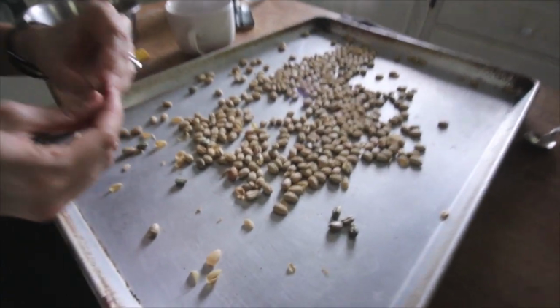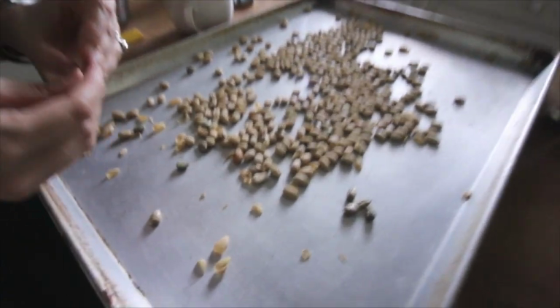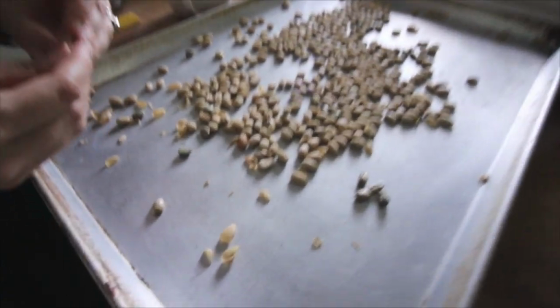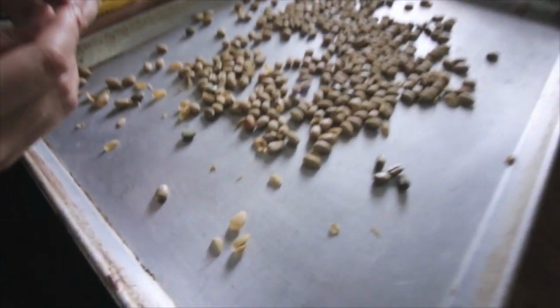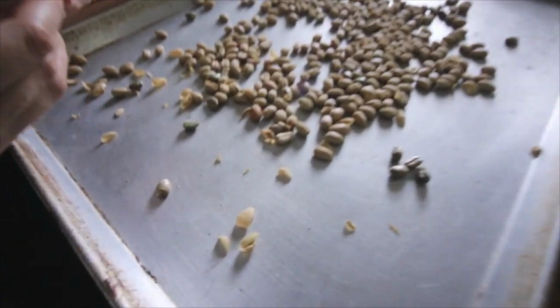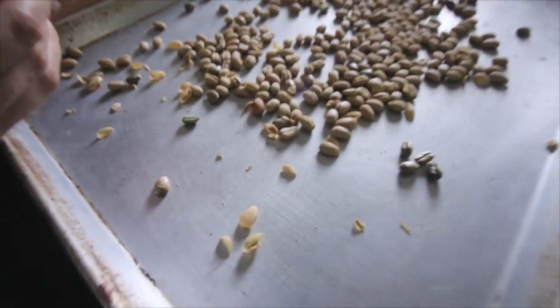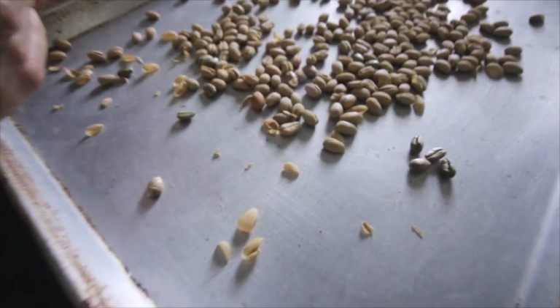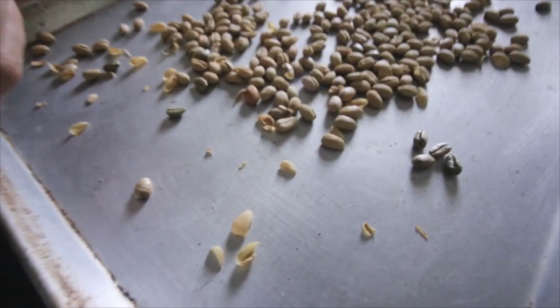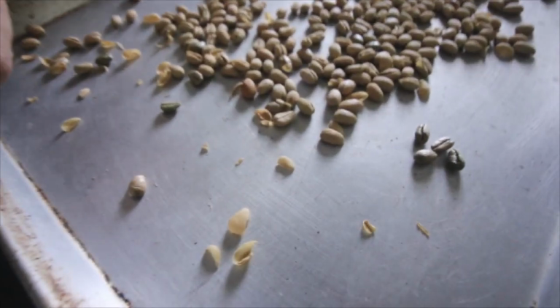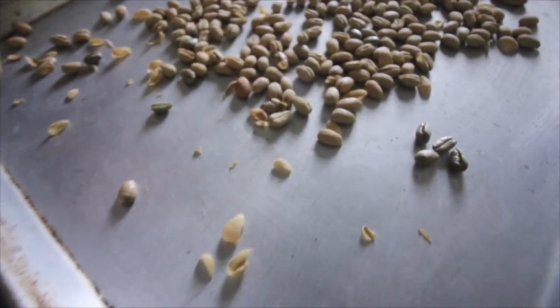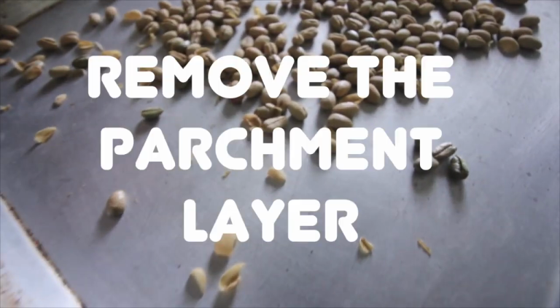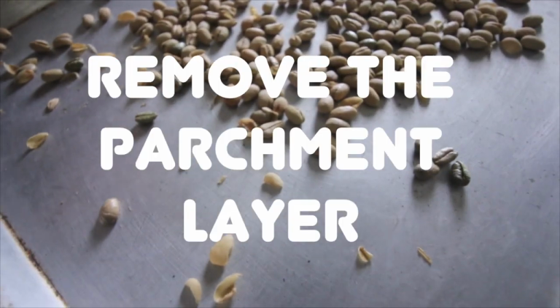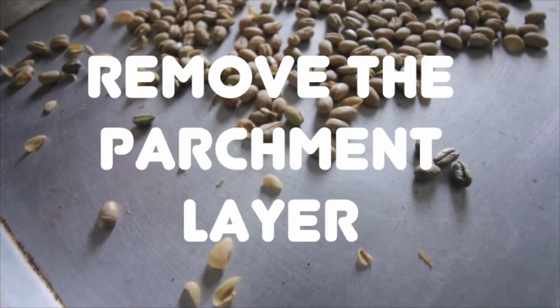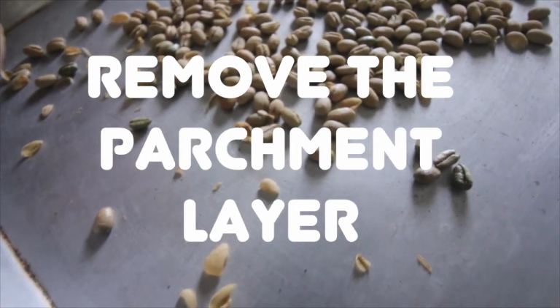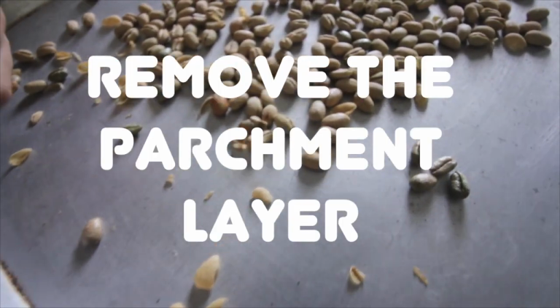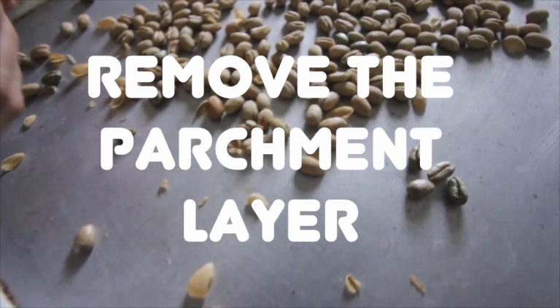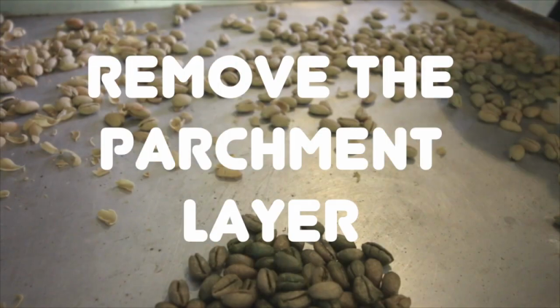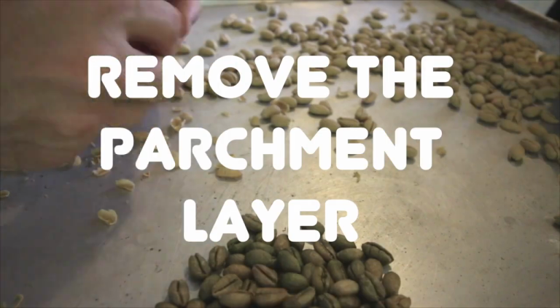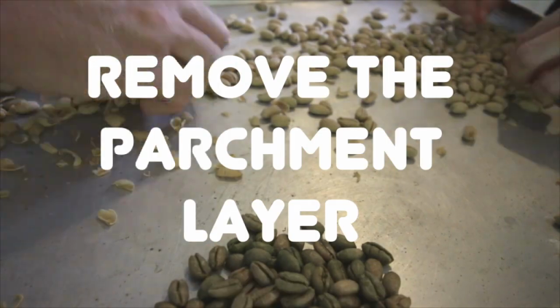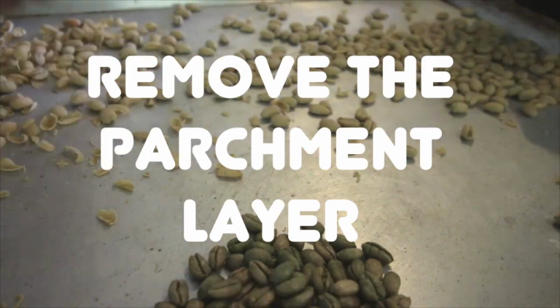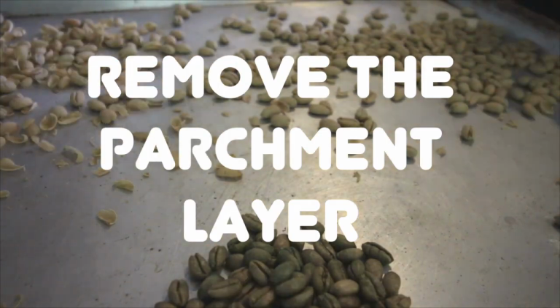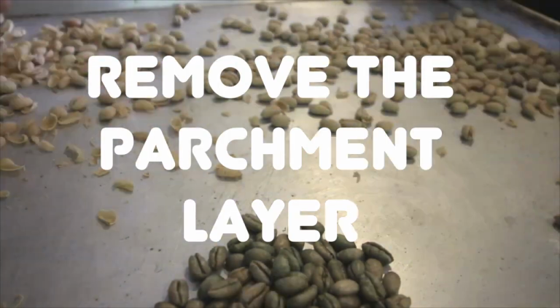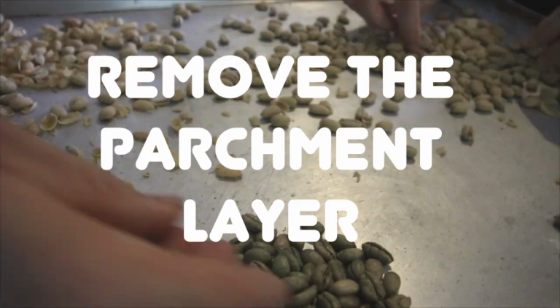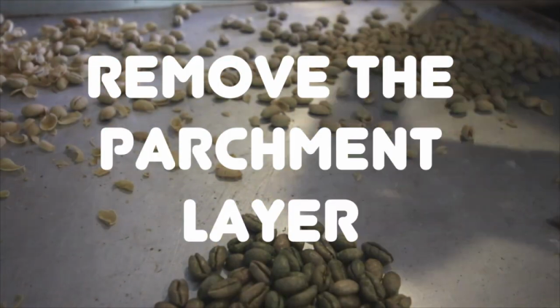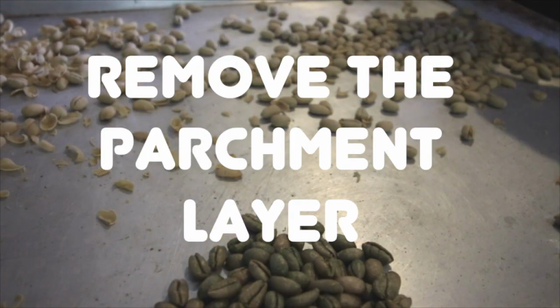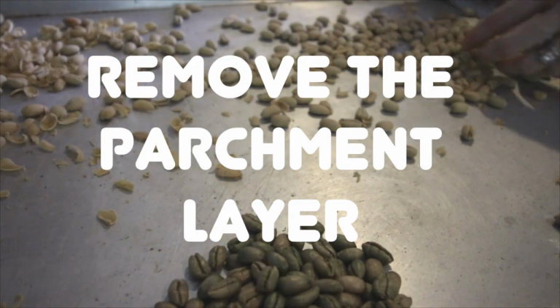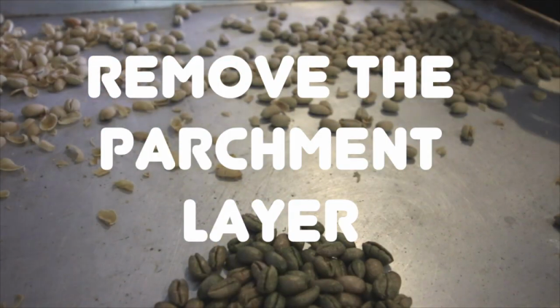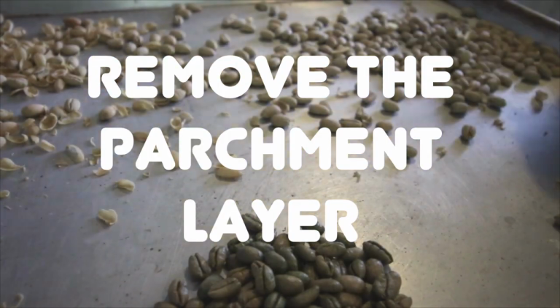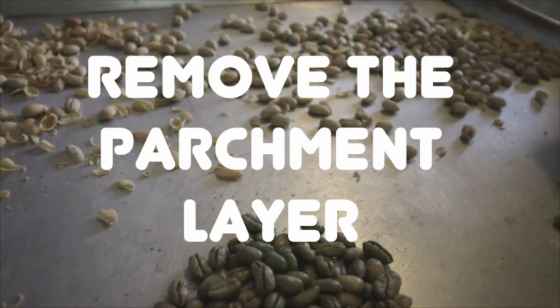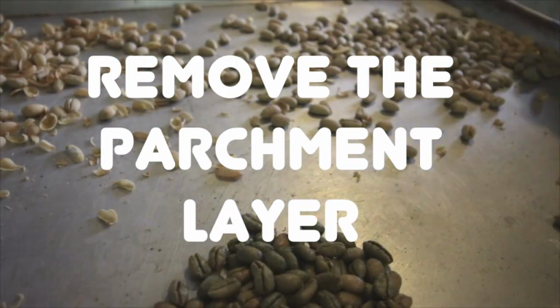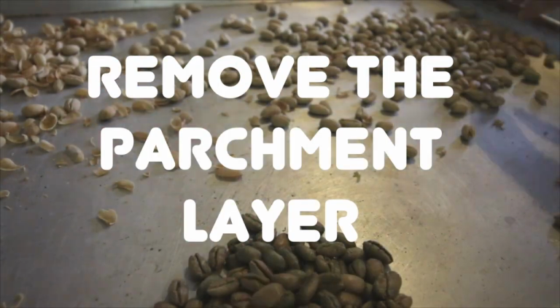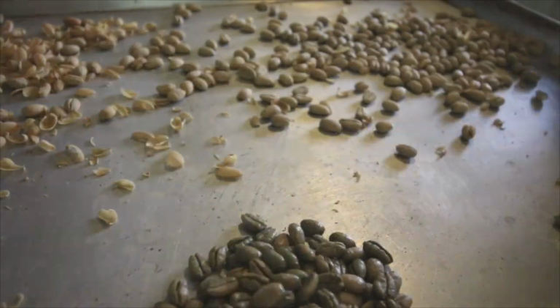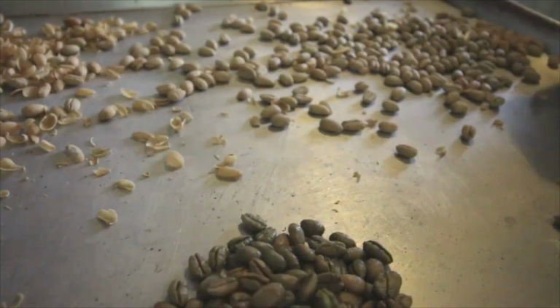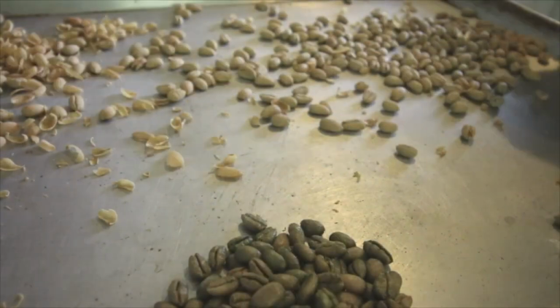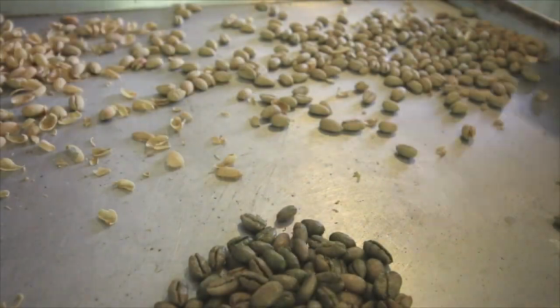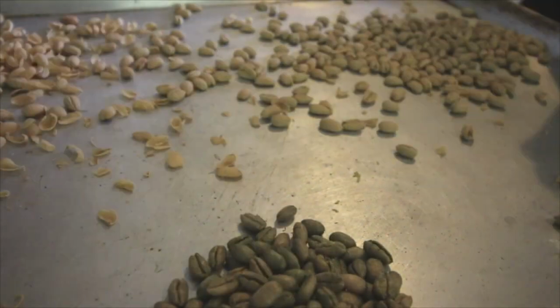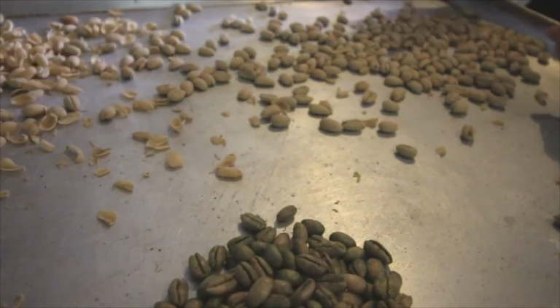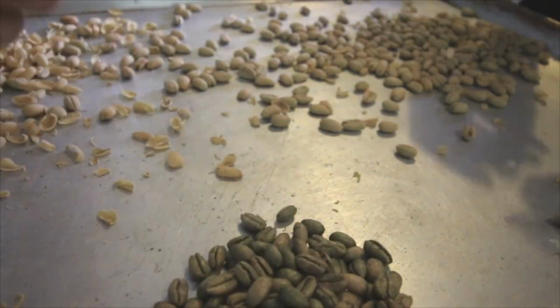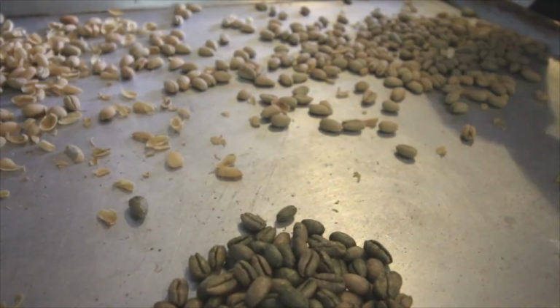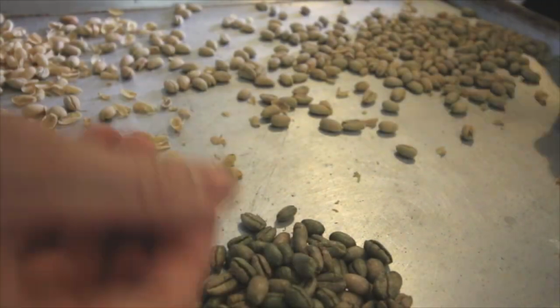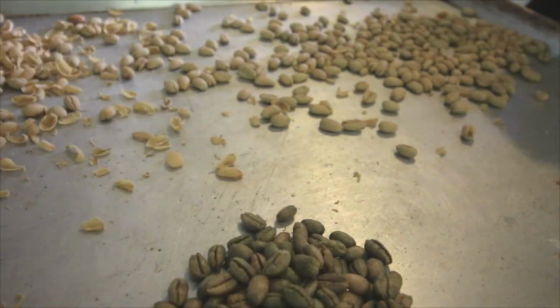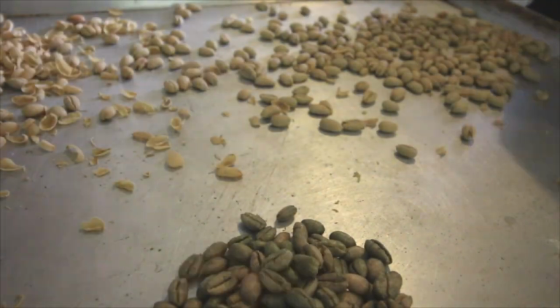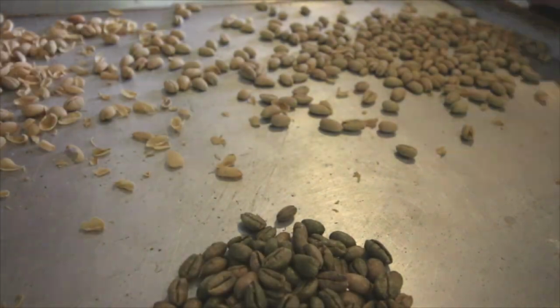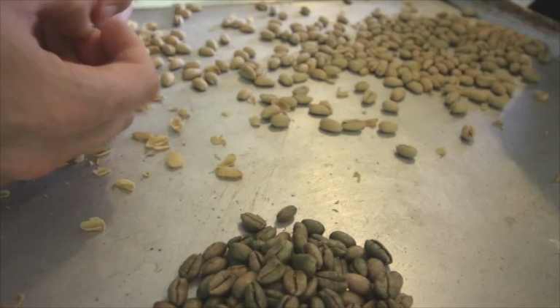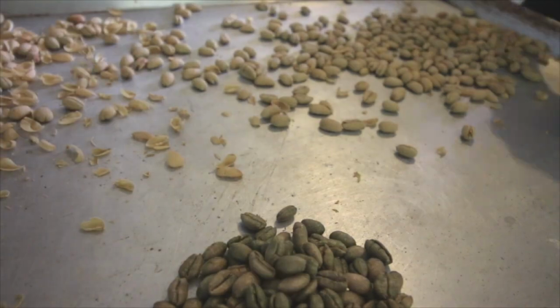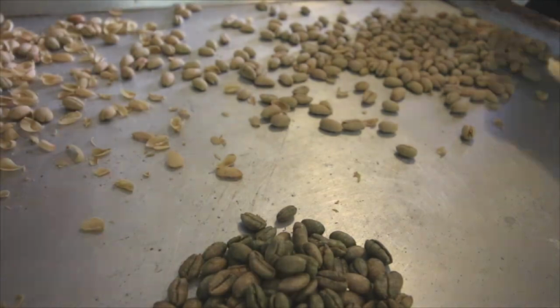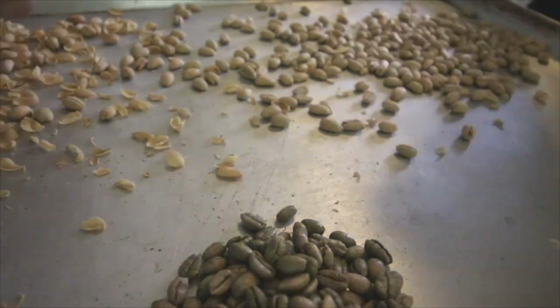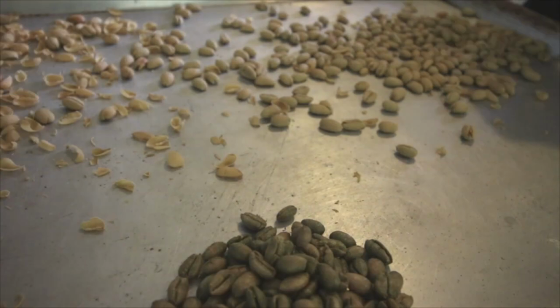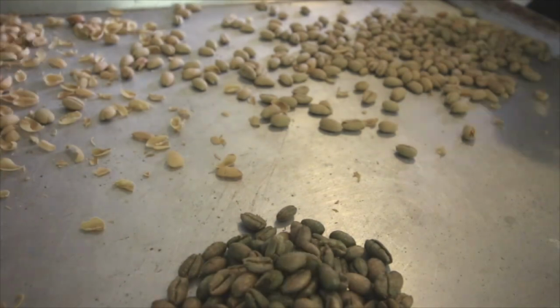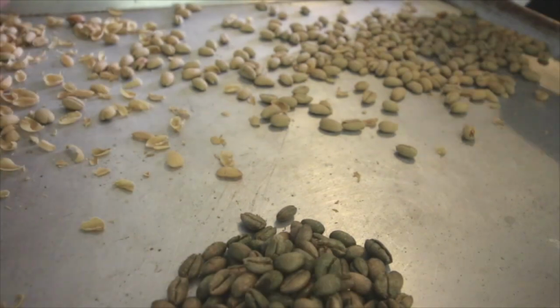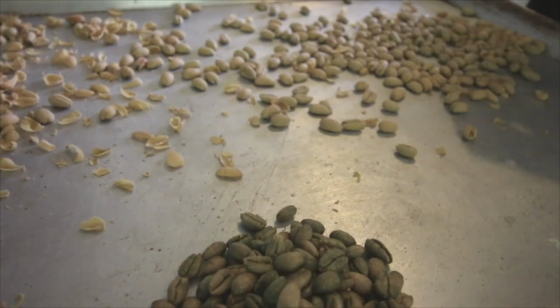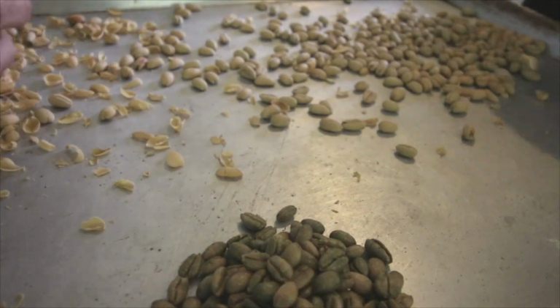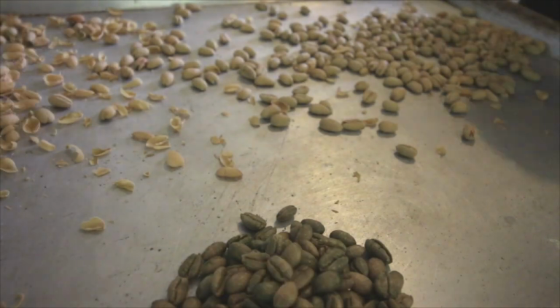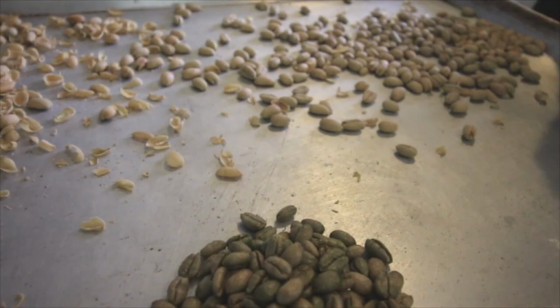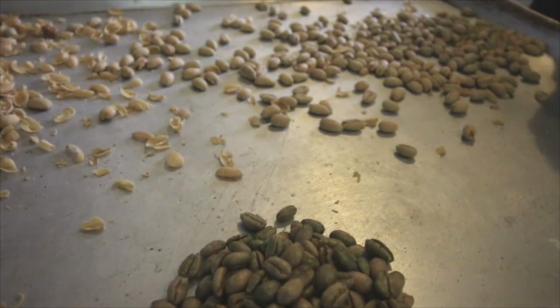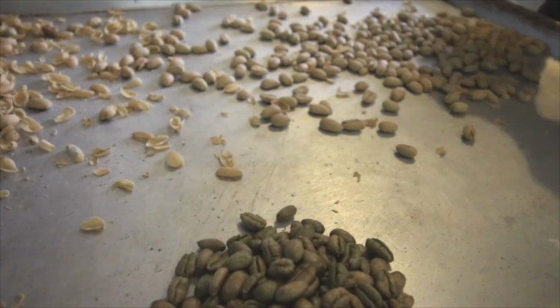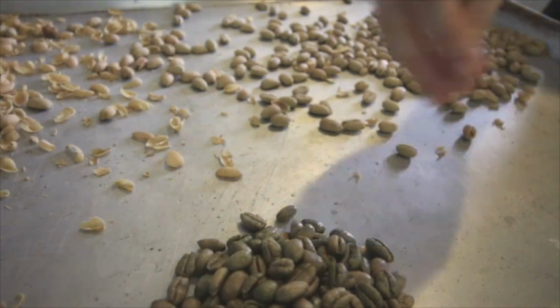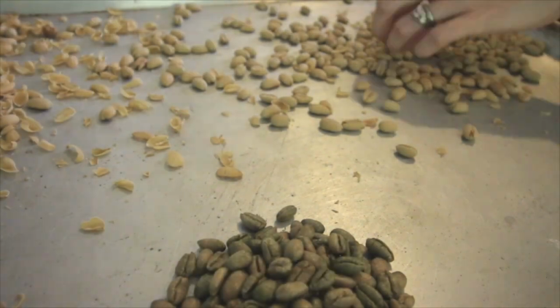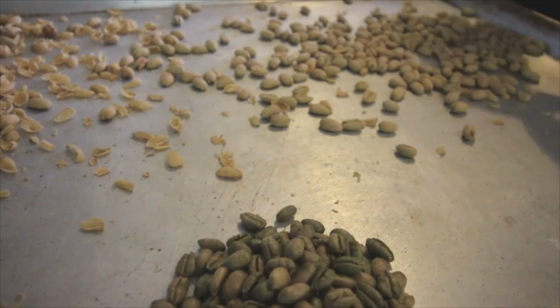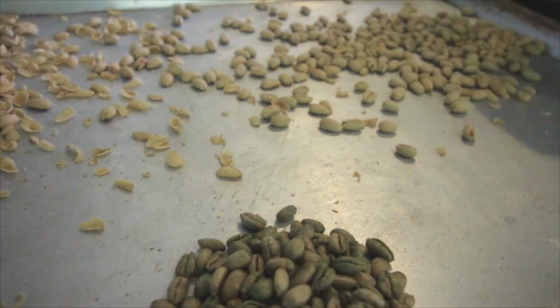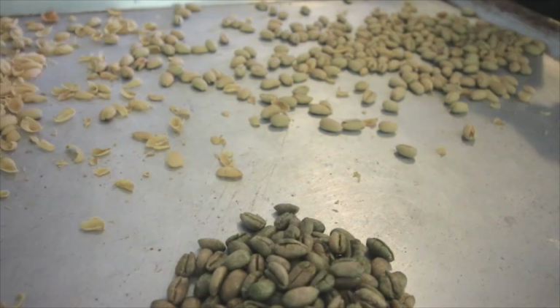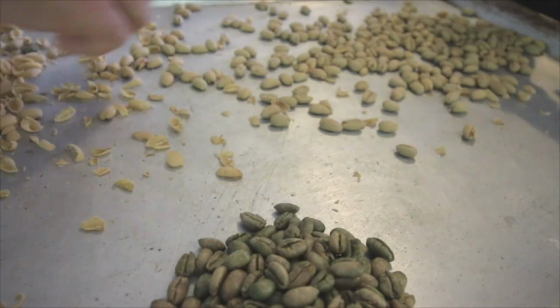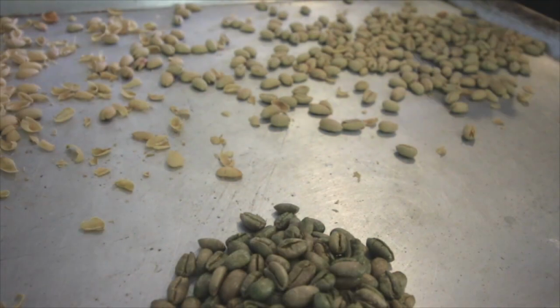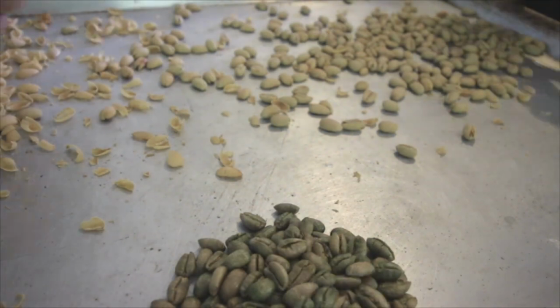Step 5: Remove the parchment layer. The parchment layer is a rough, tan layer that surrounds the beans. Peel it off.